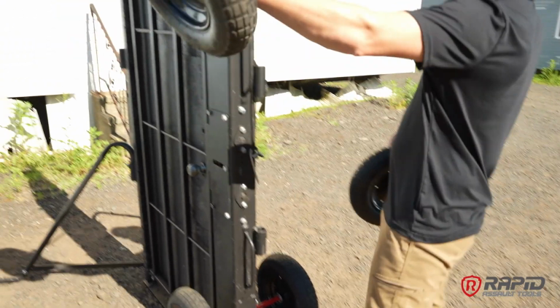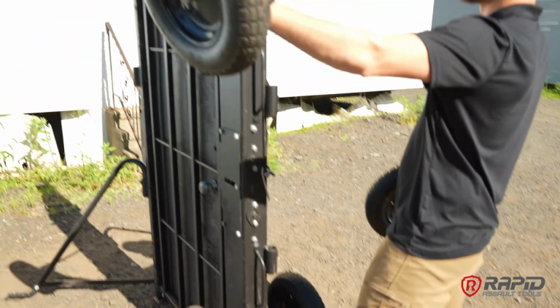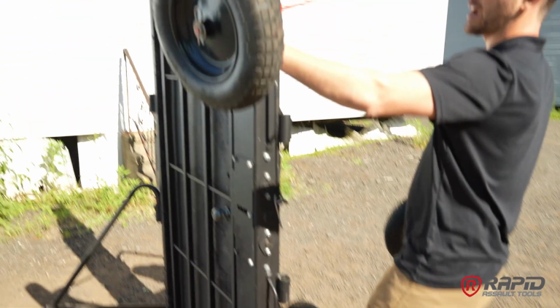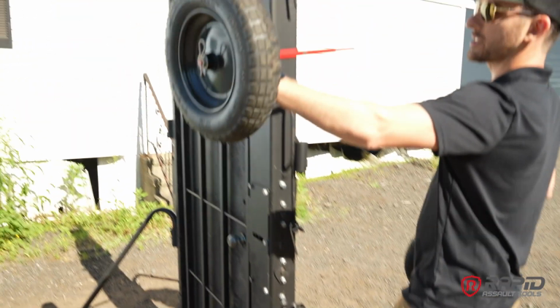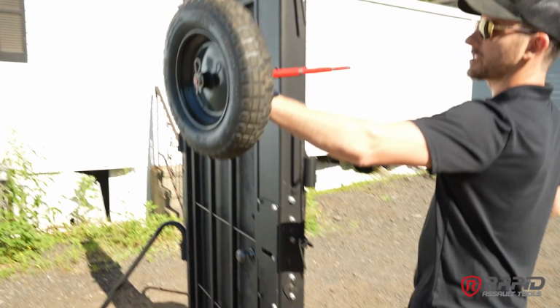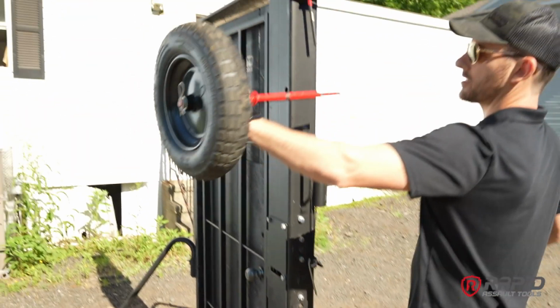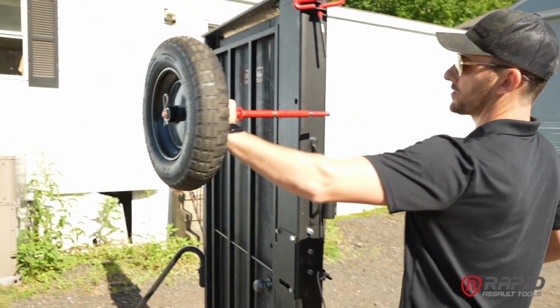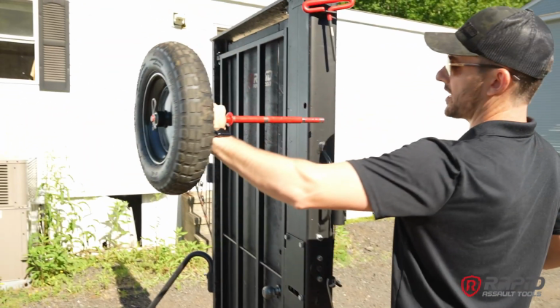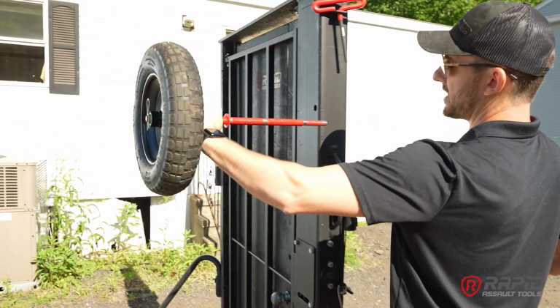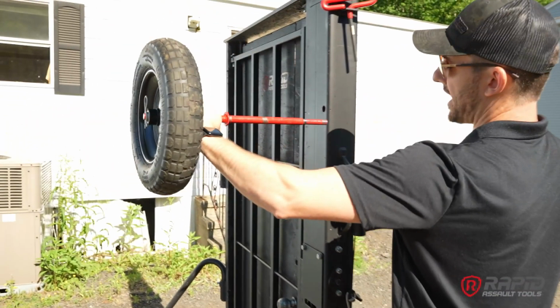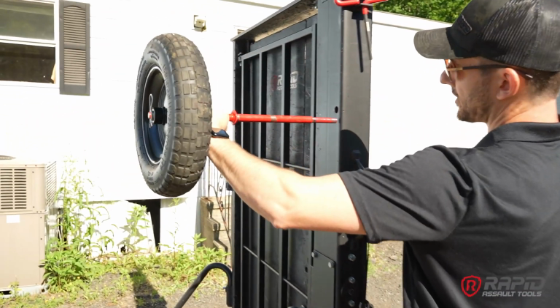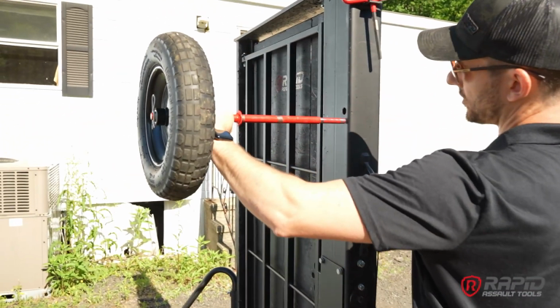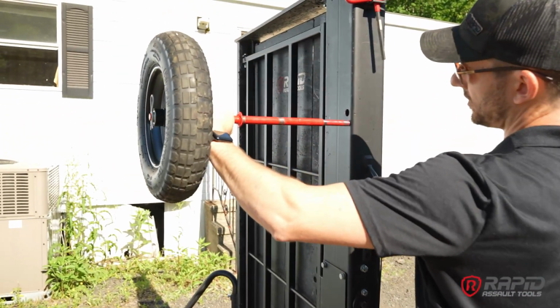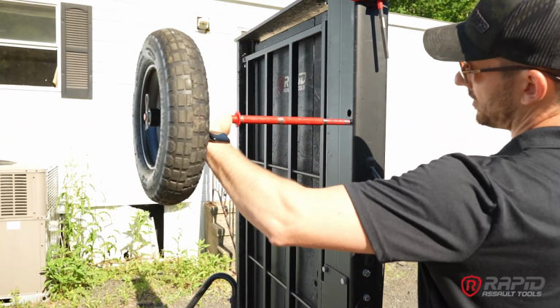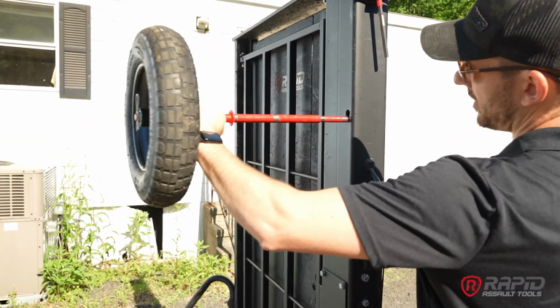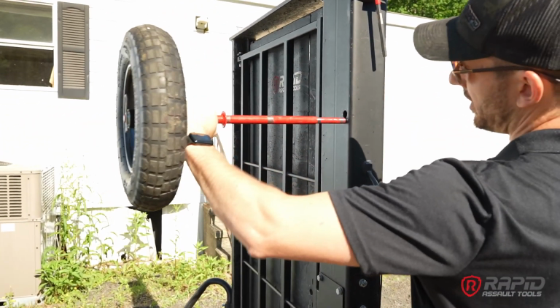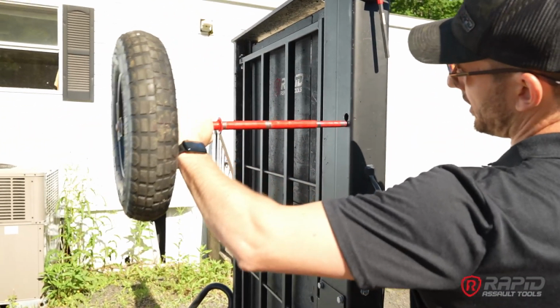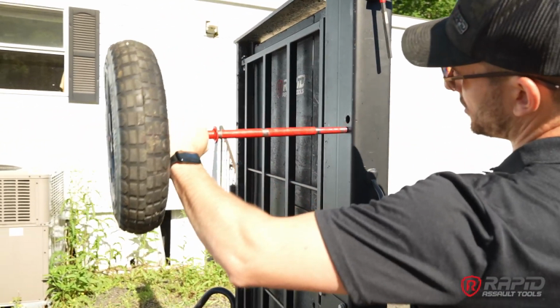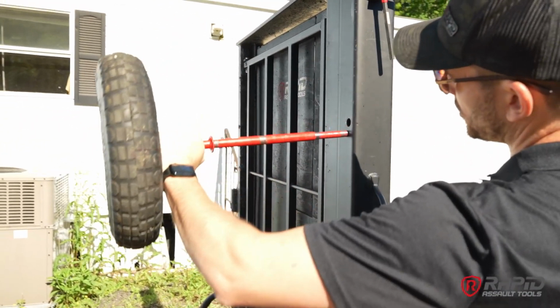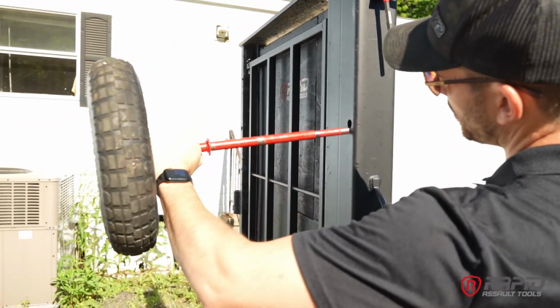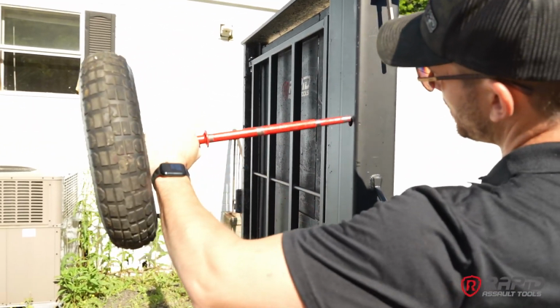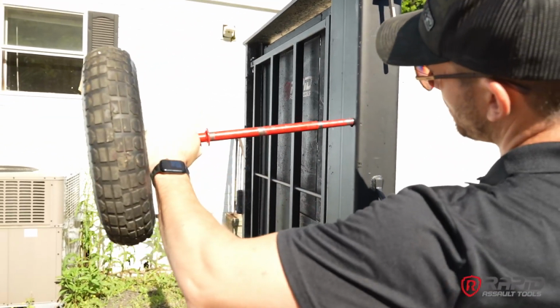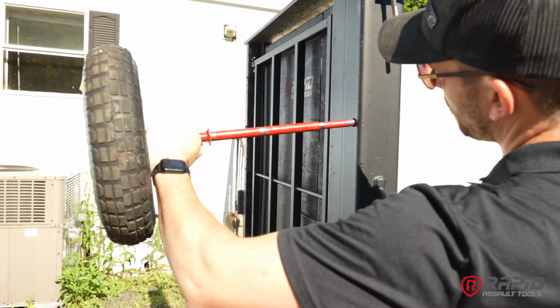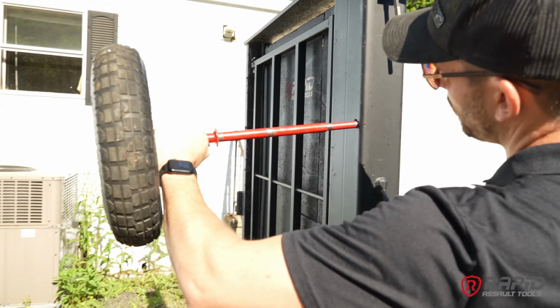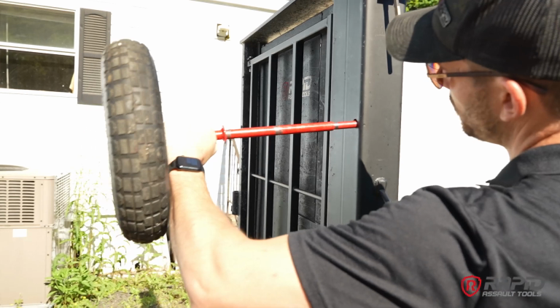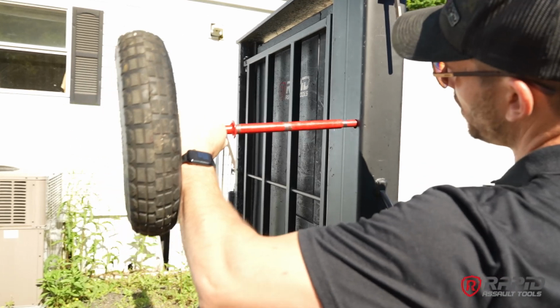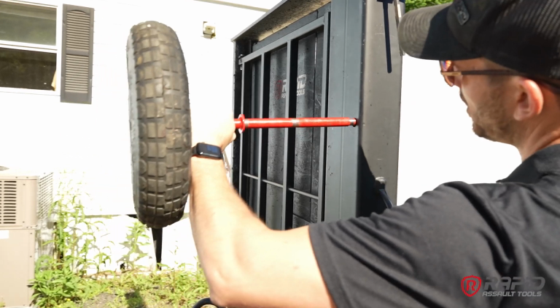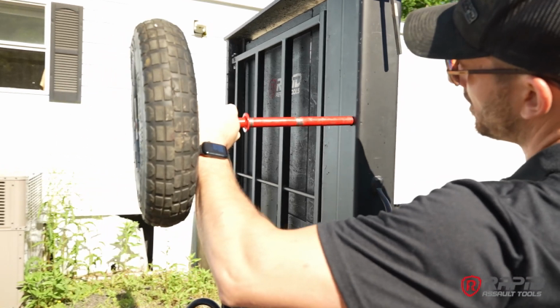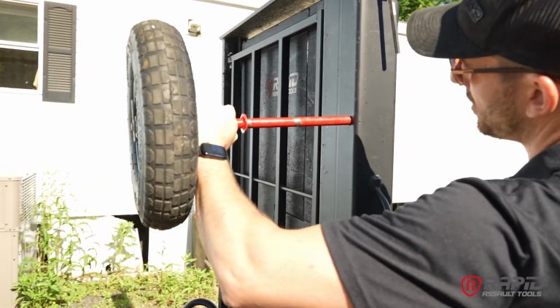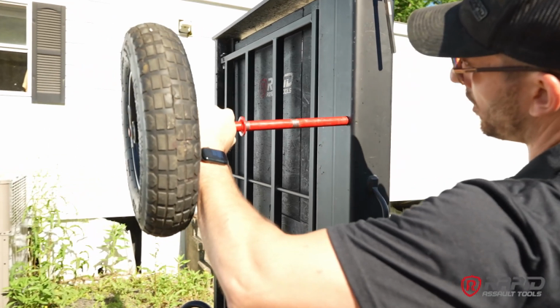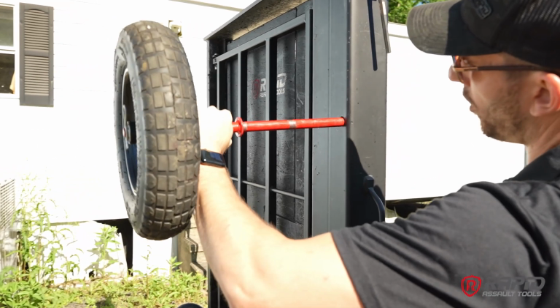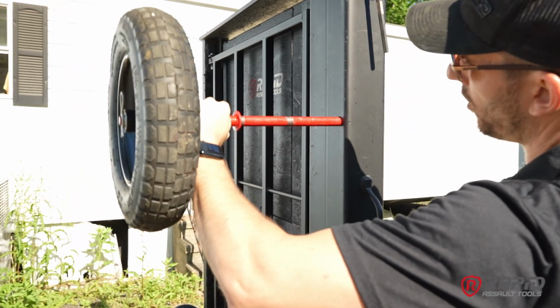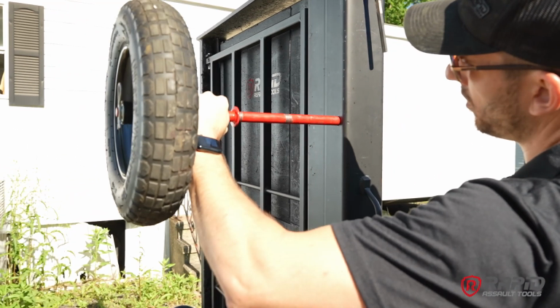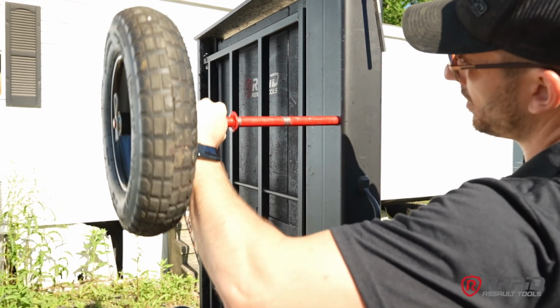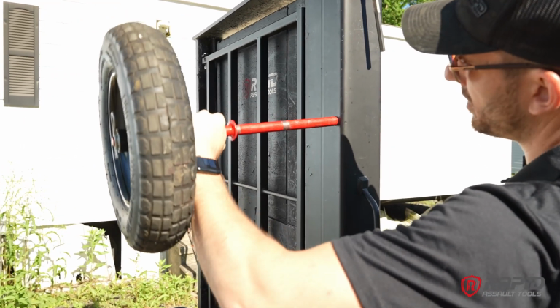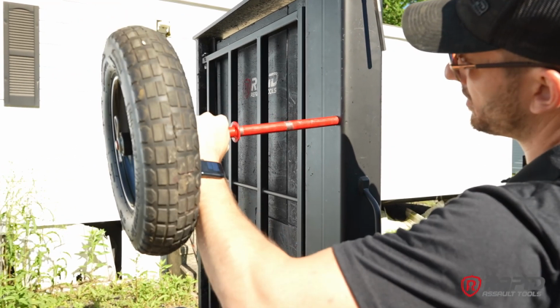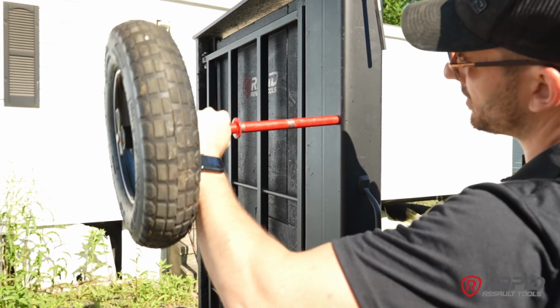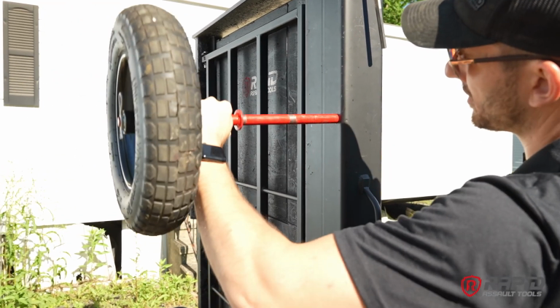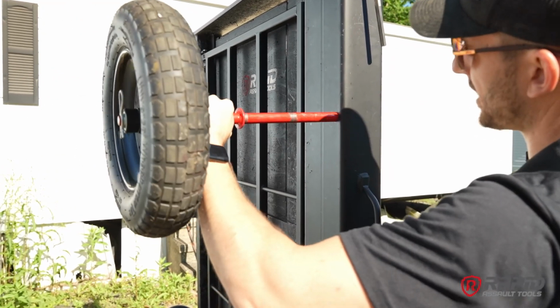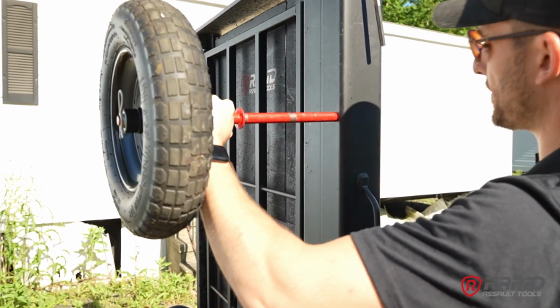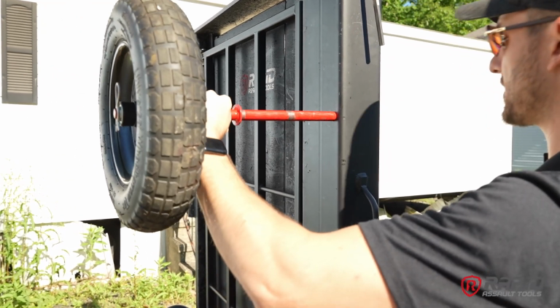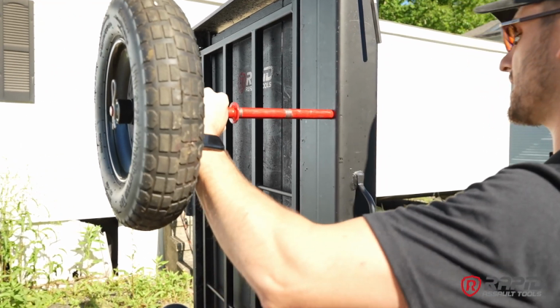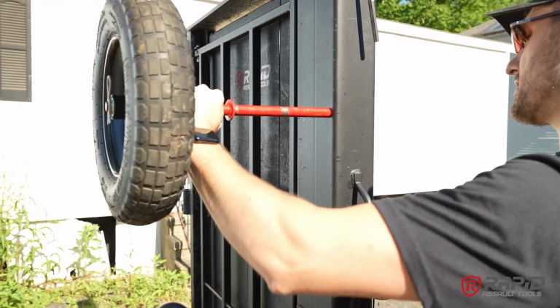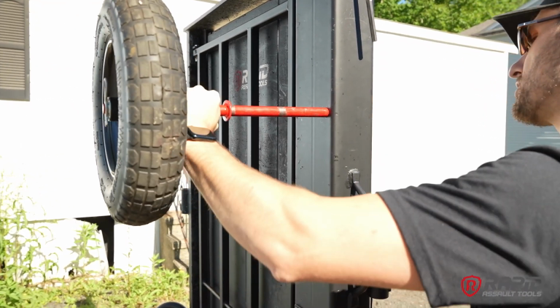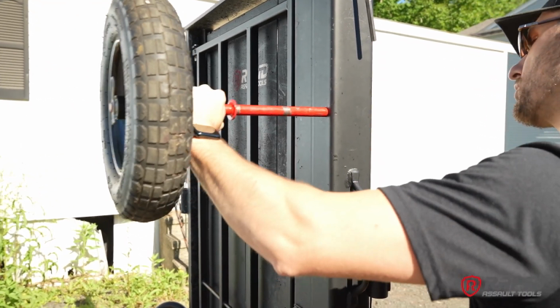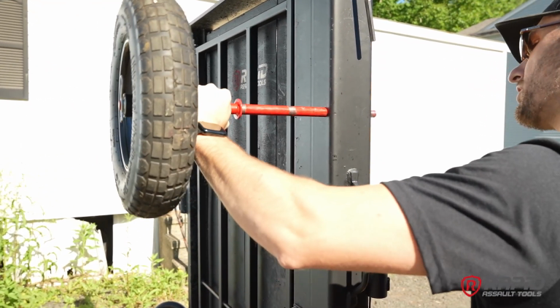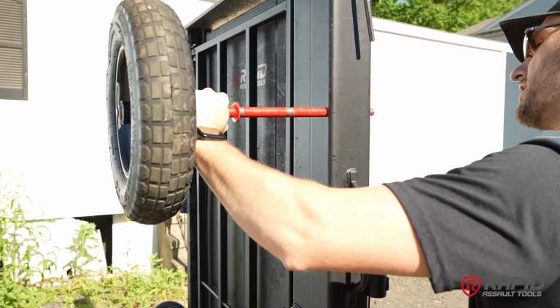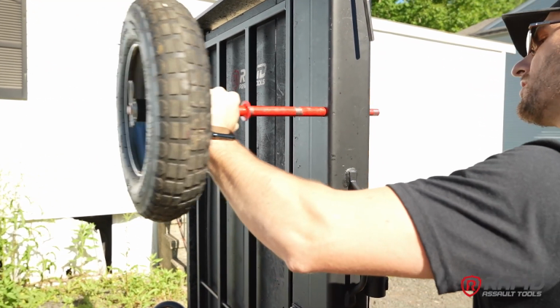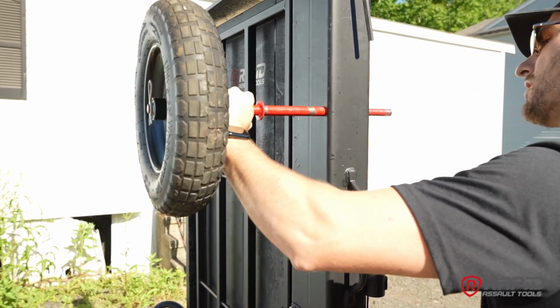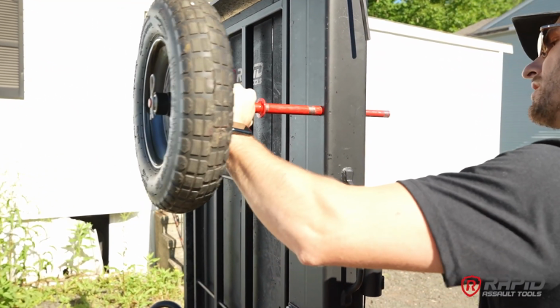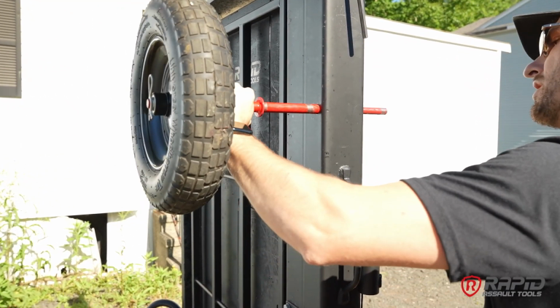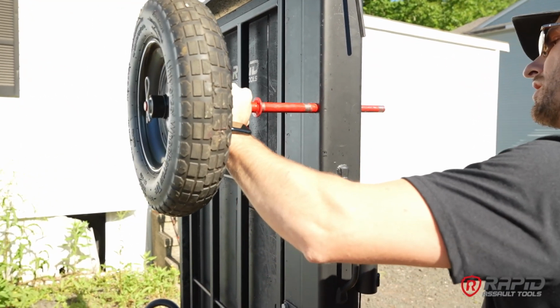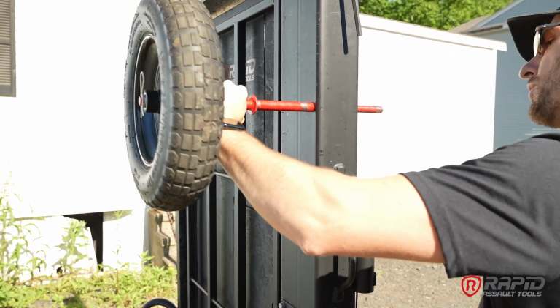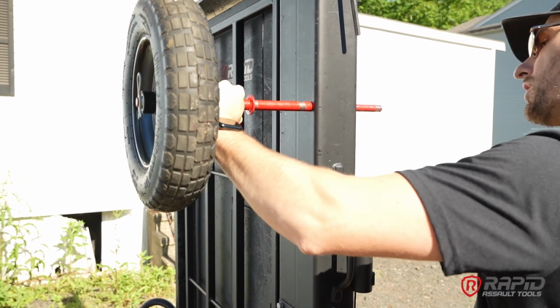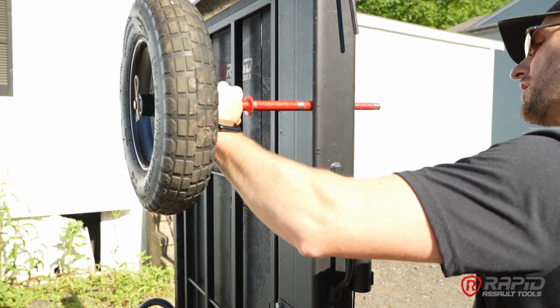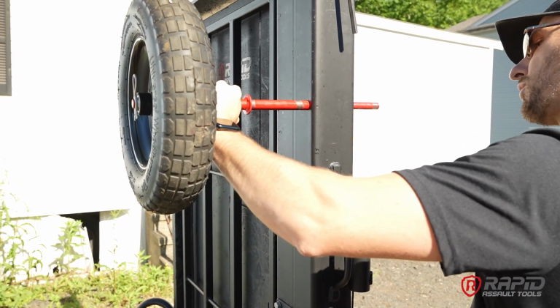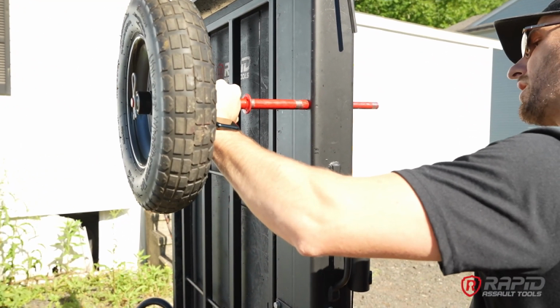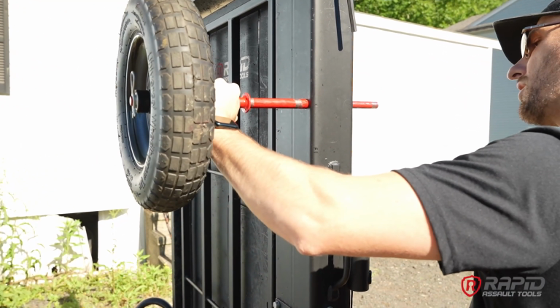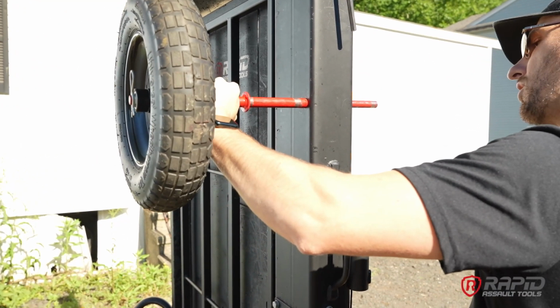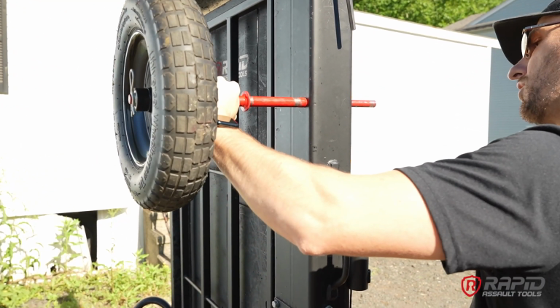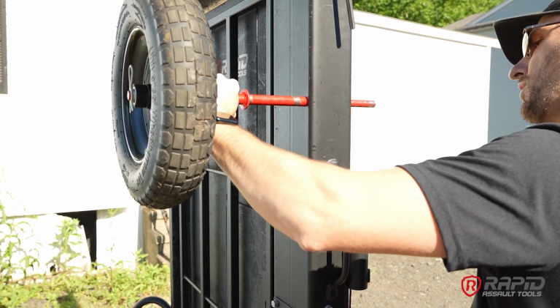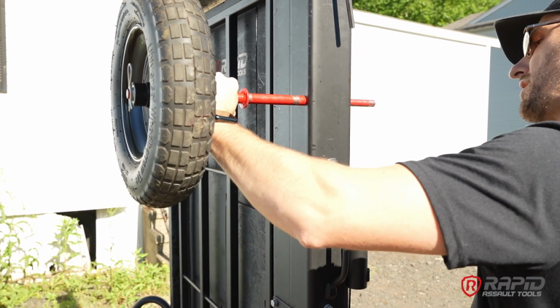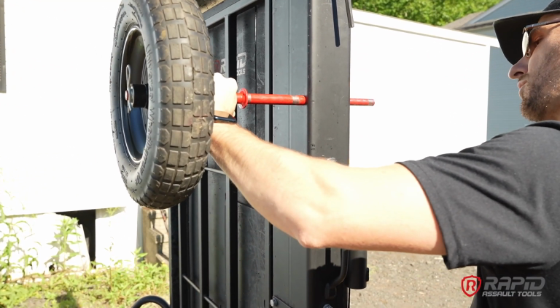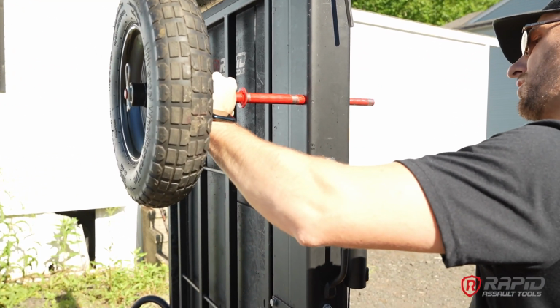Next, you'll take the axle and insert it through the hole in the top side of the door here. We're going to thread it all the way through.